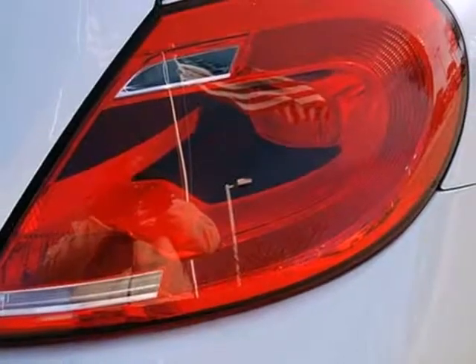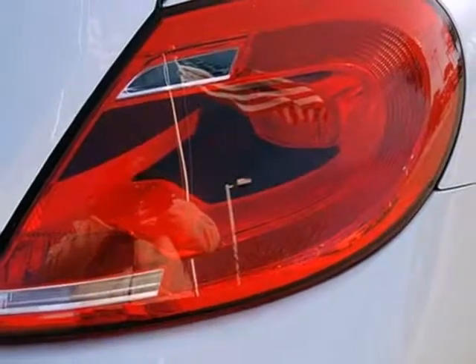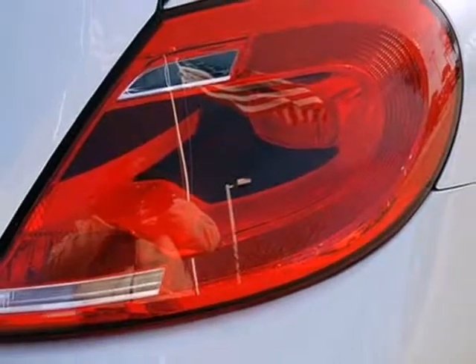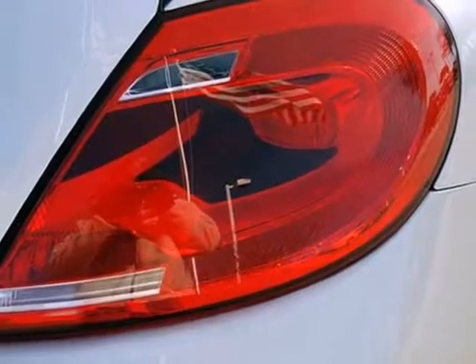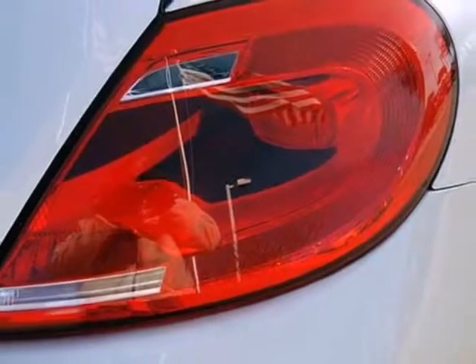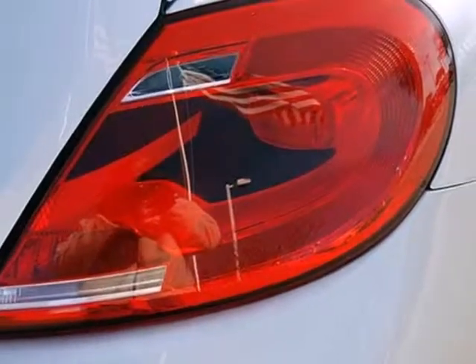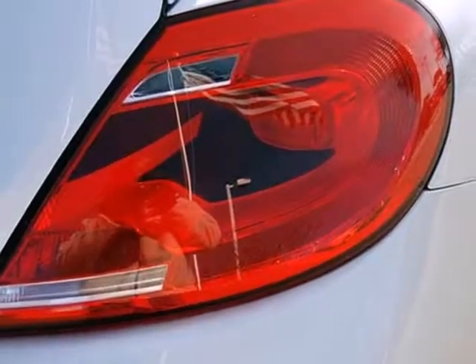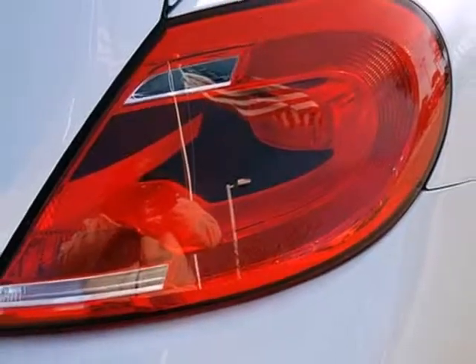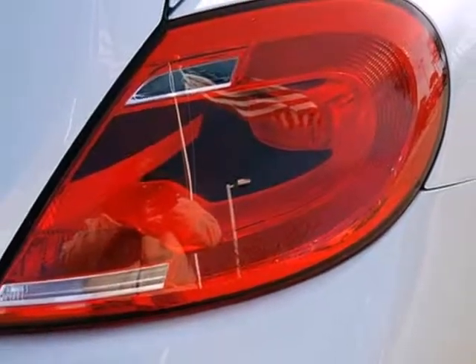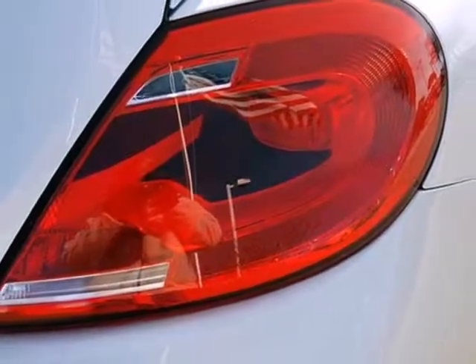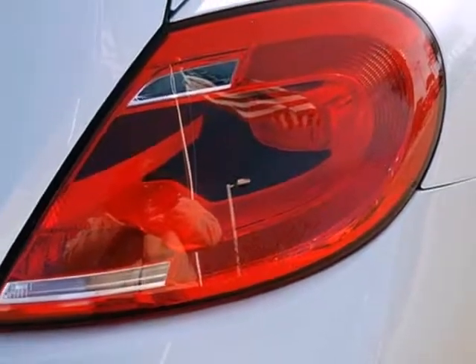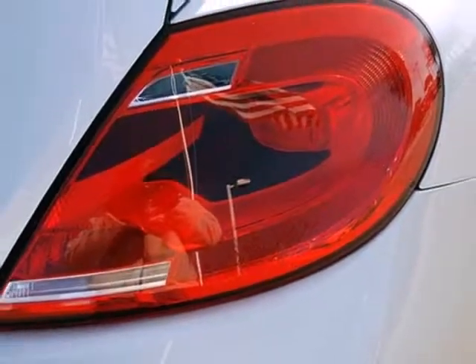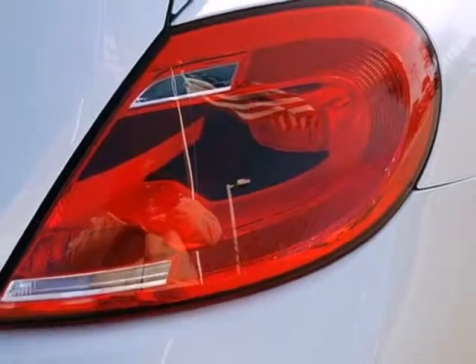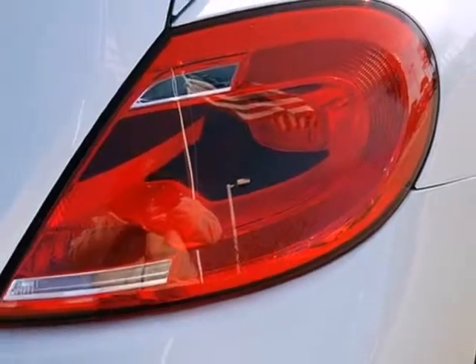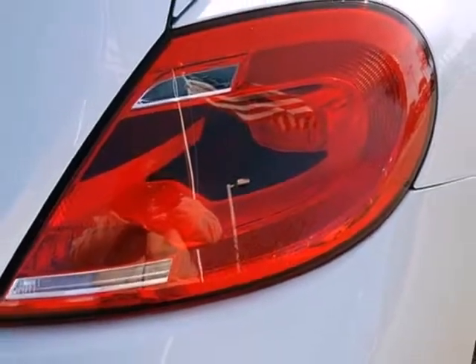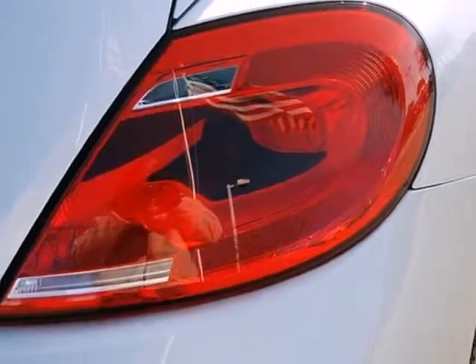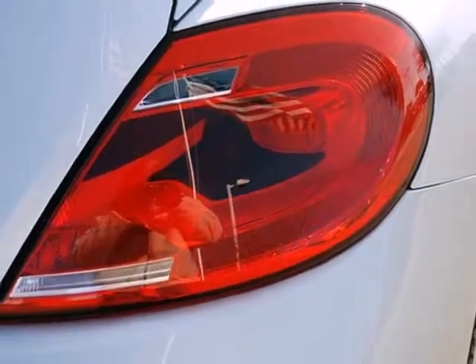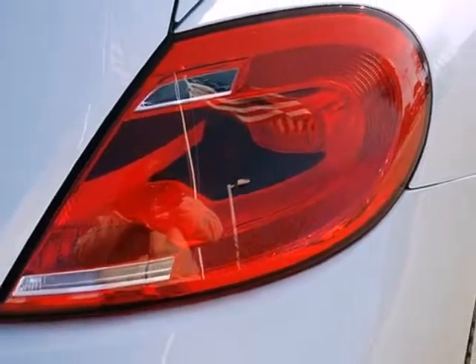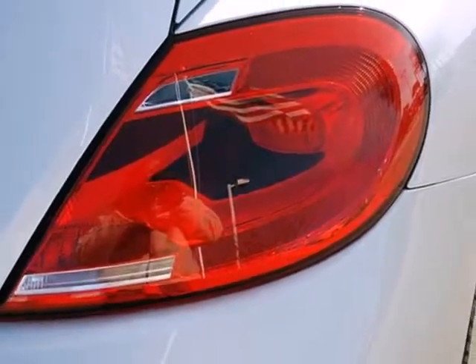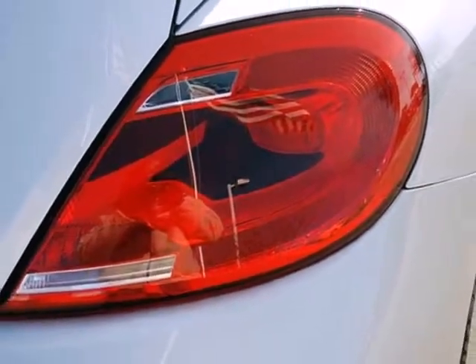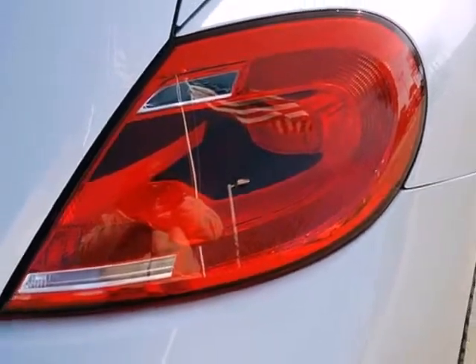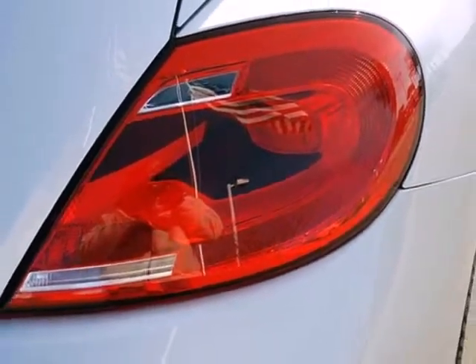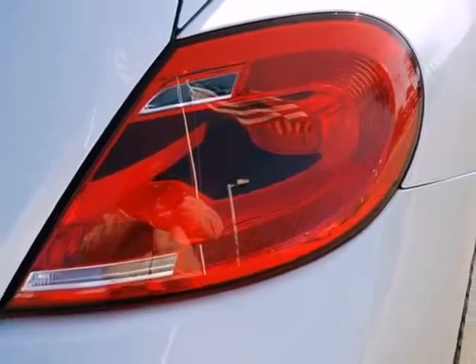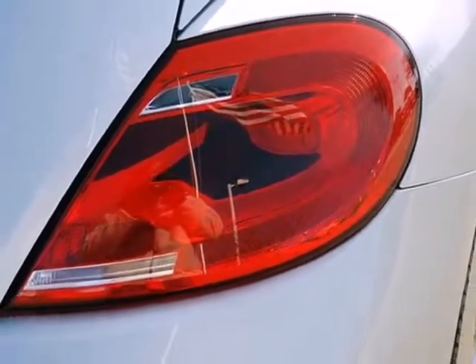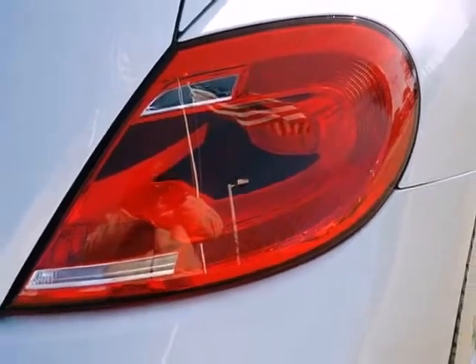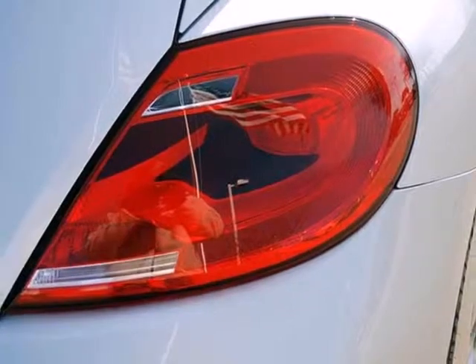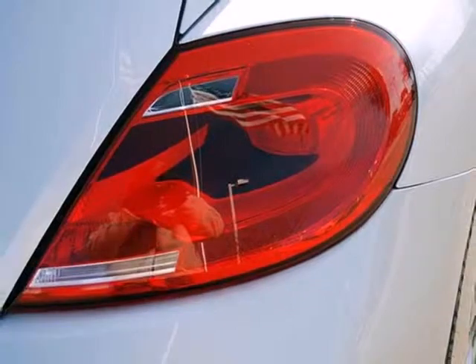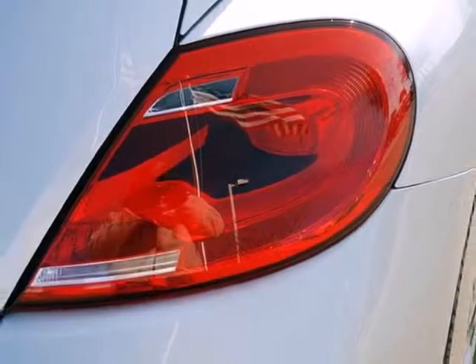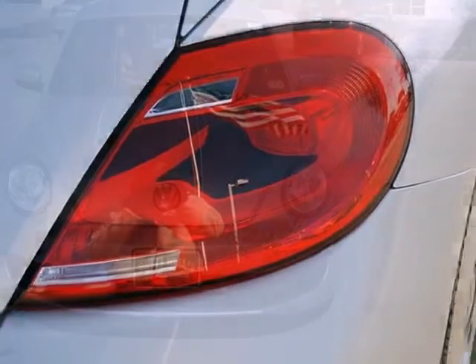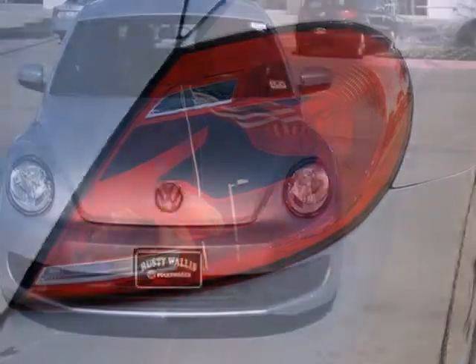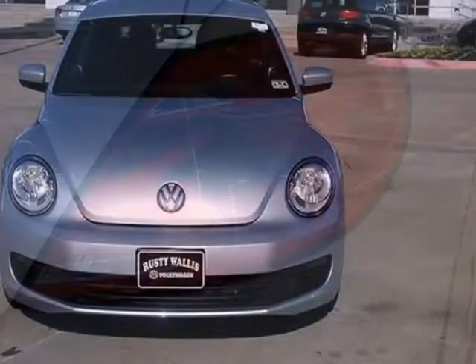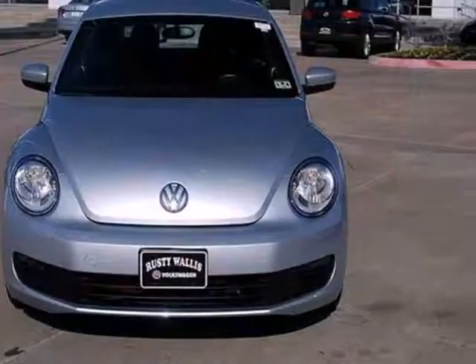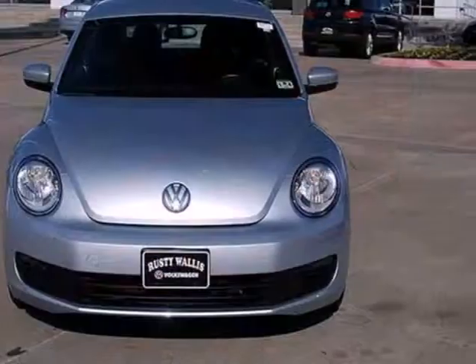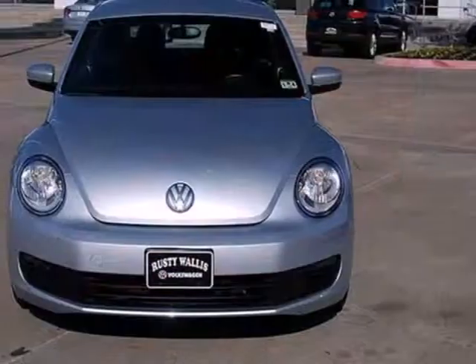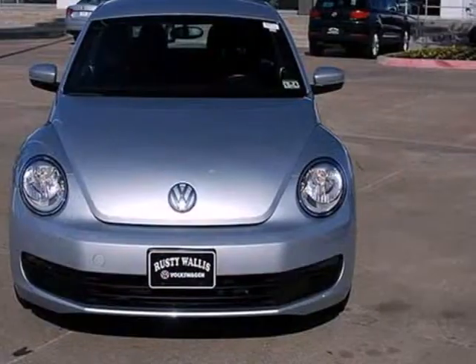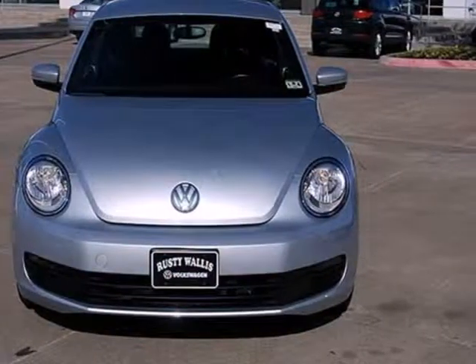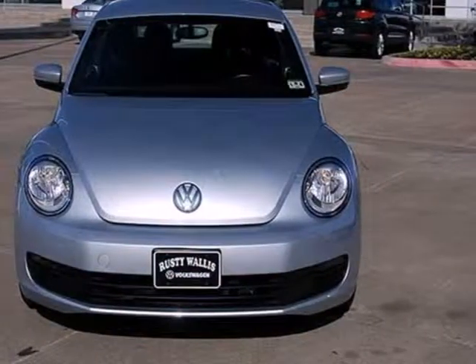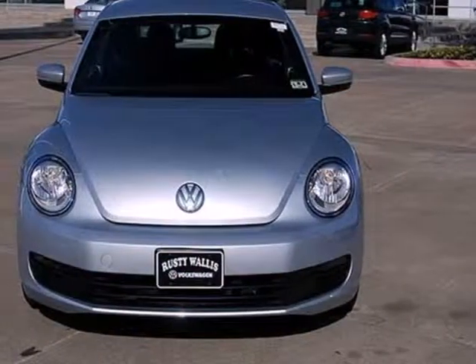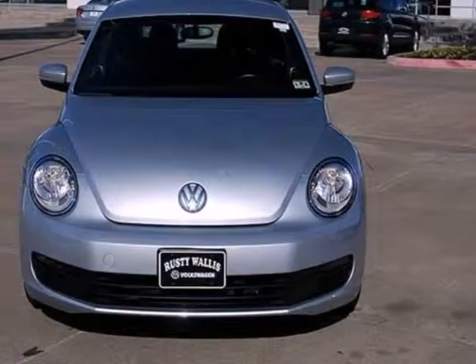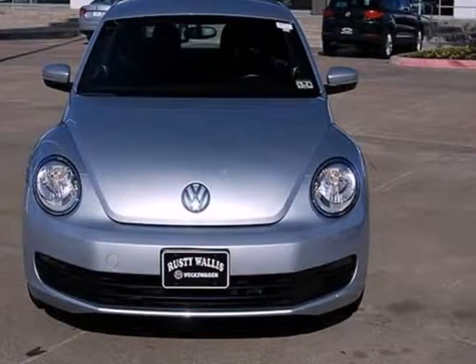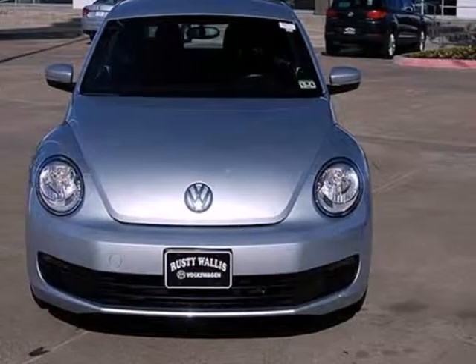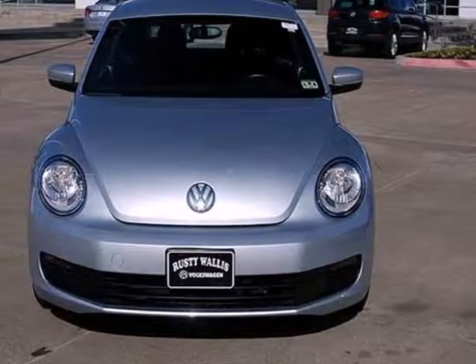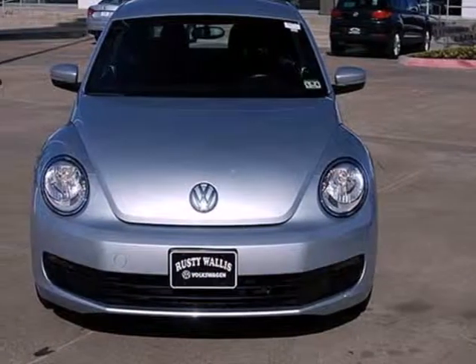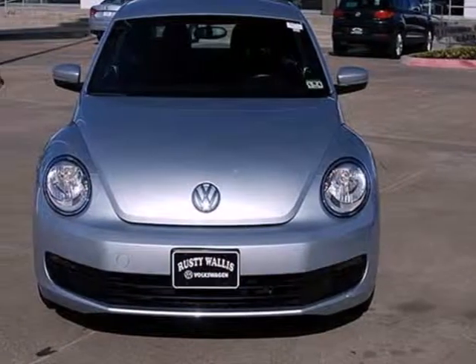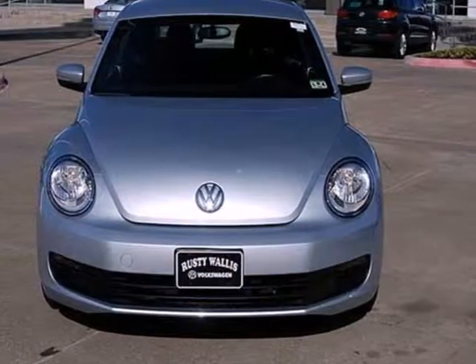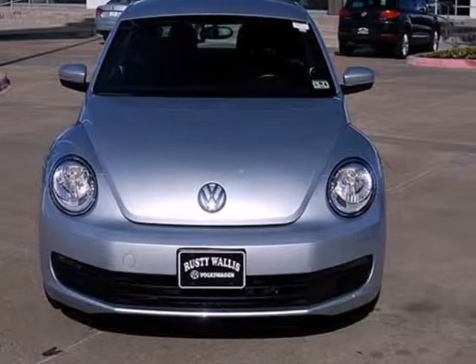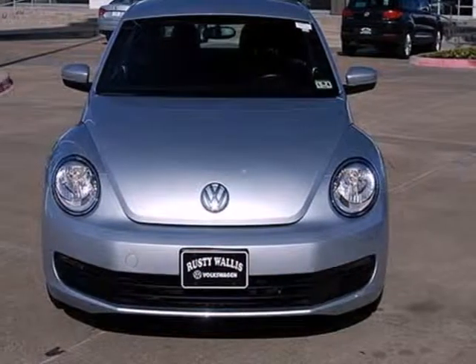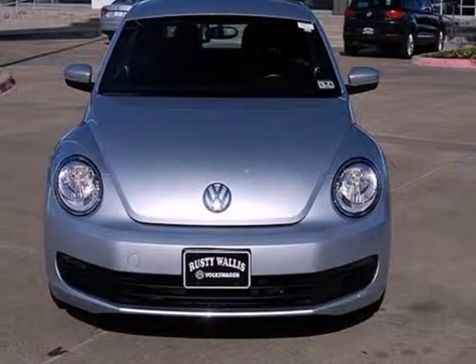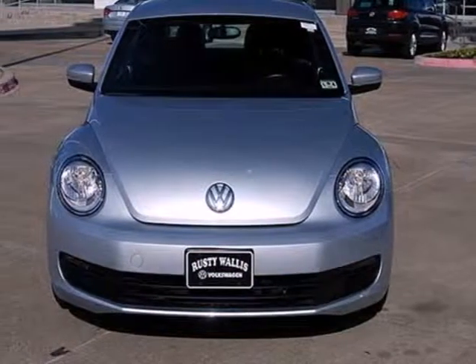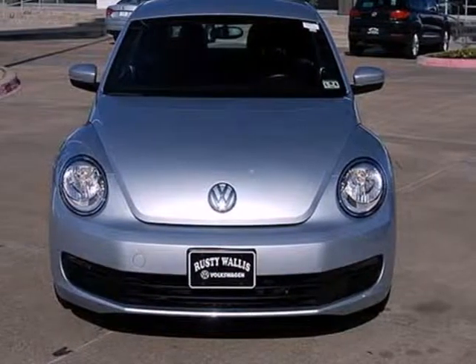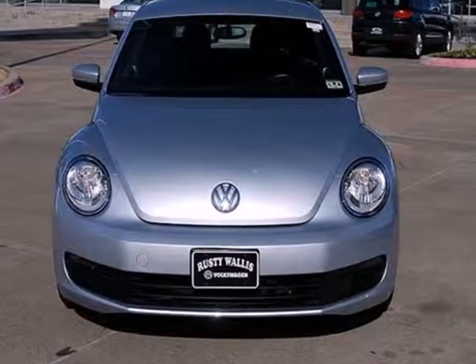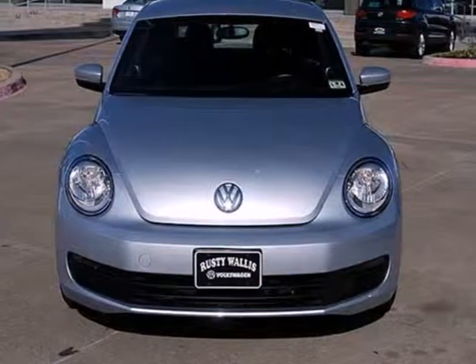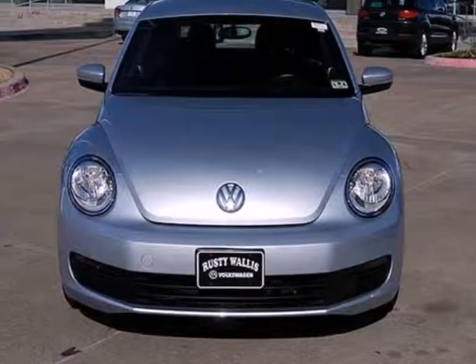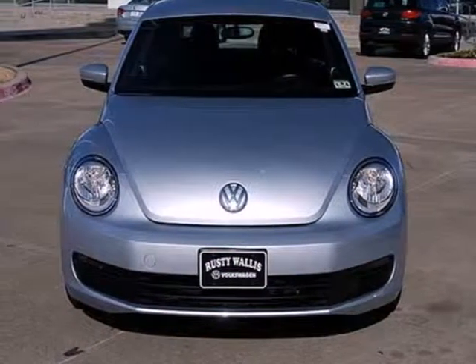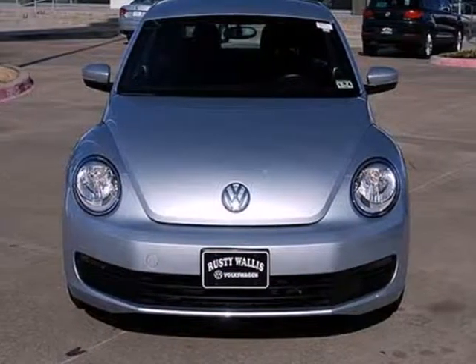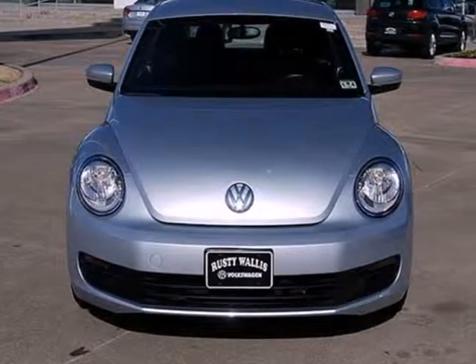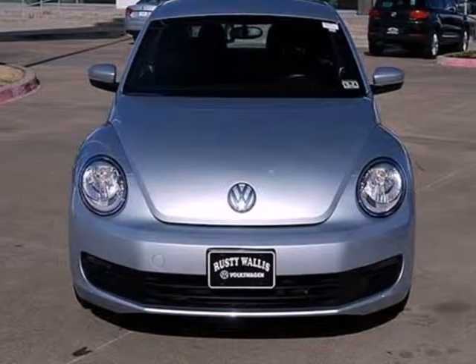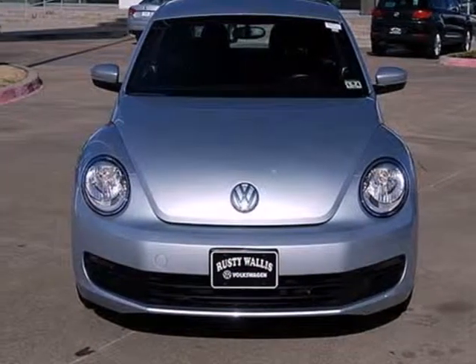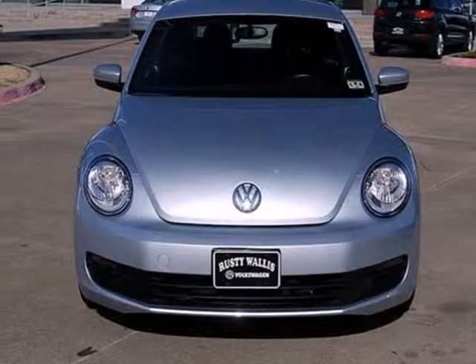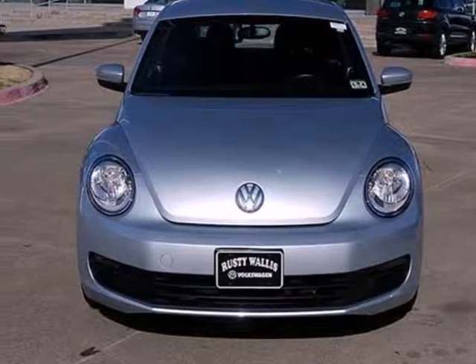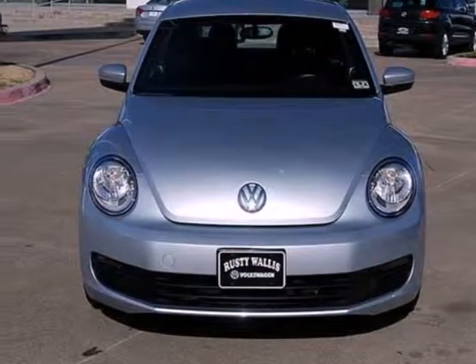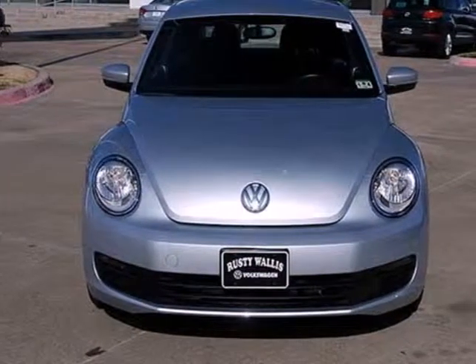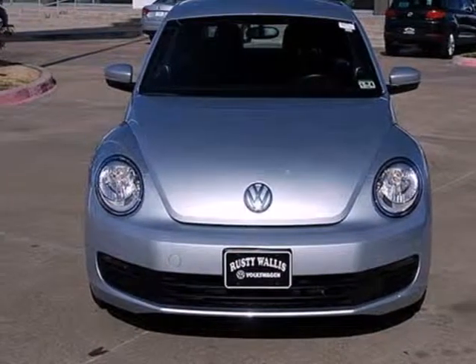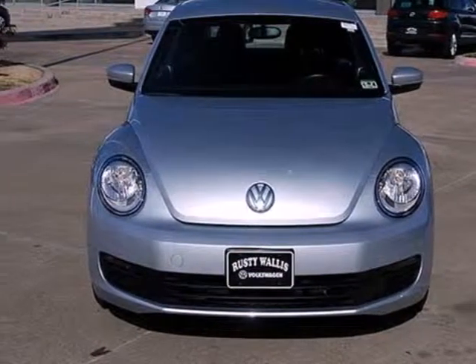Love its incredible style, class-leading fuel economy and amazing handling. Stop in and take it for a spin.